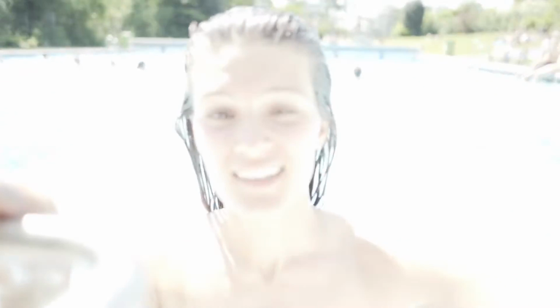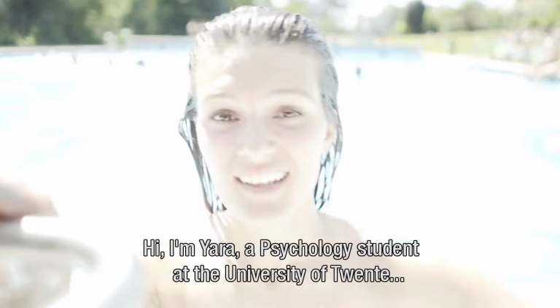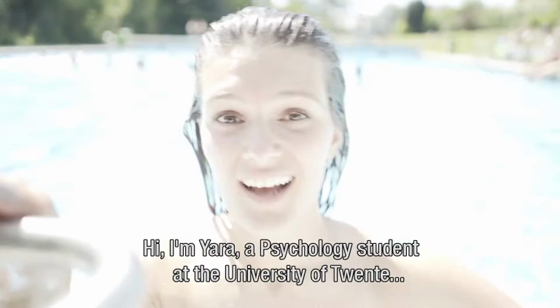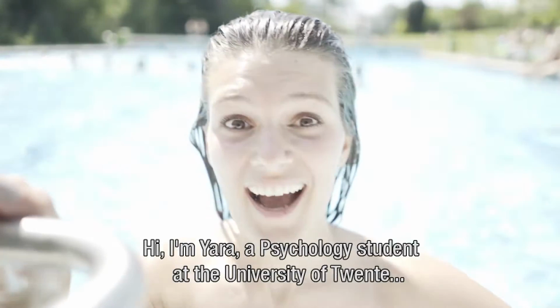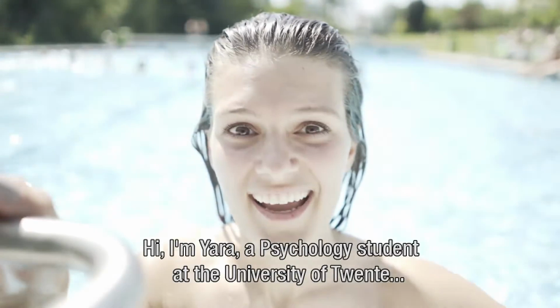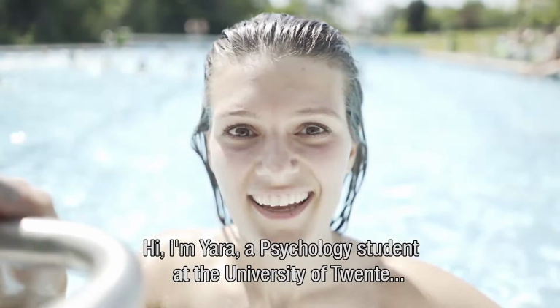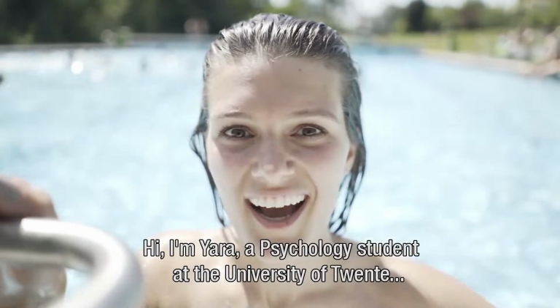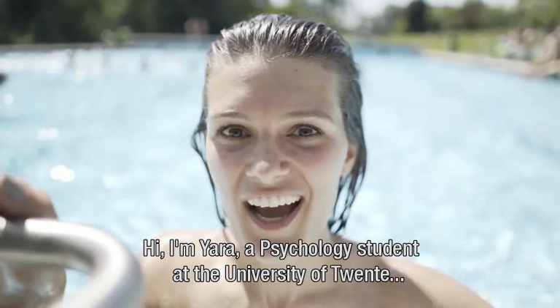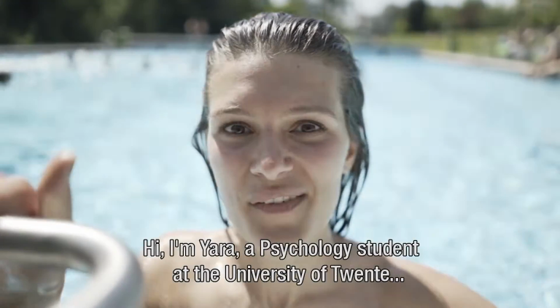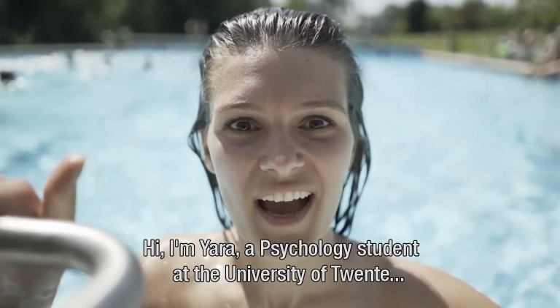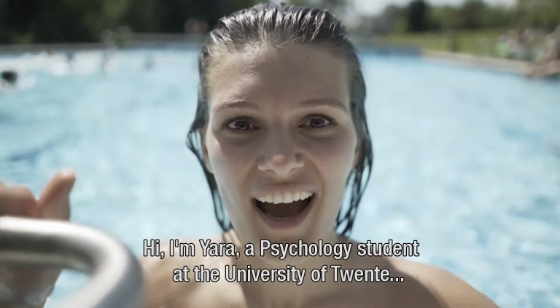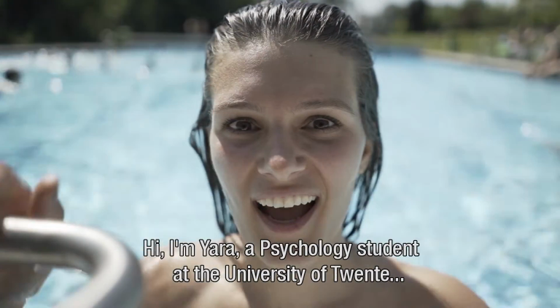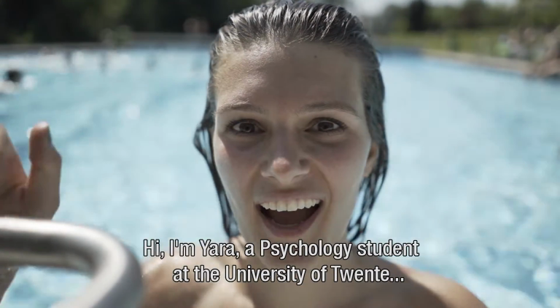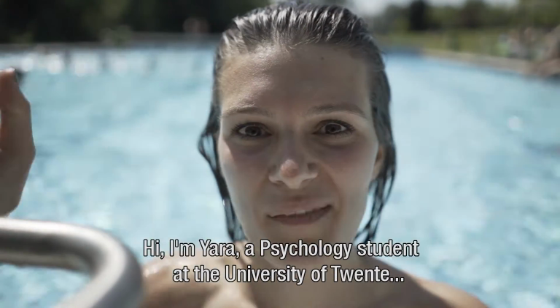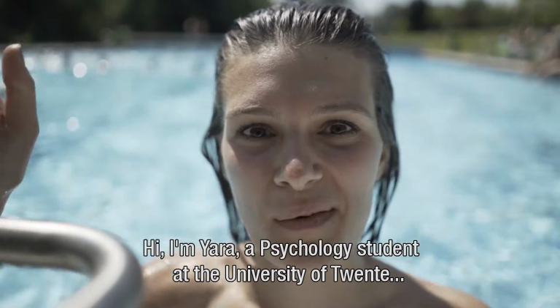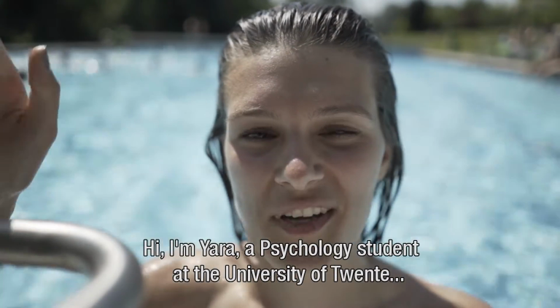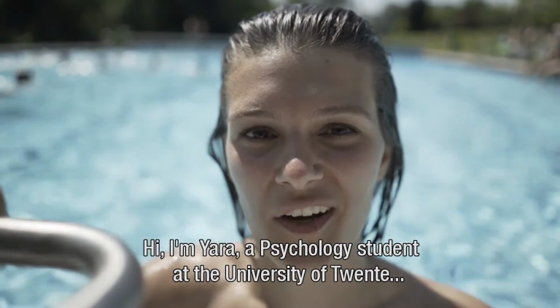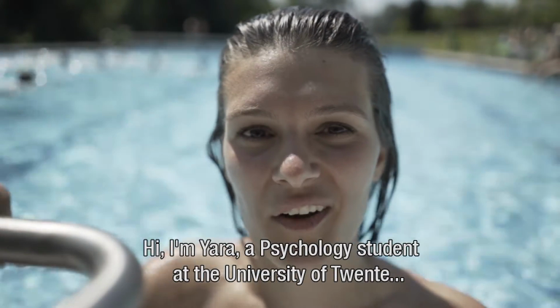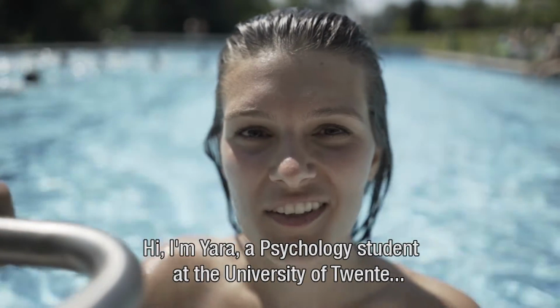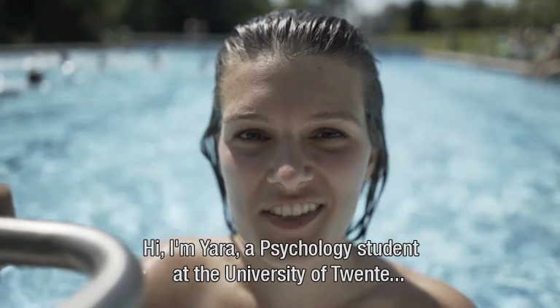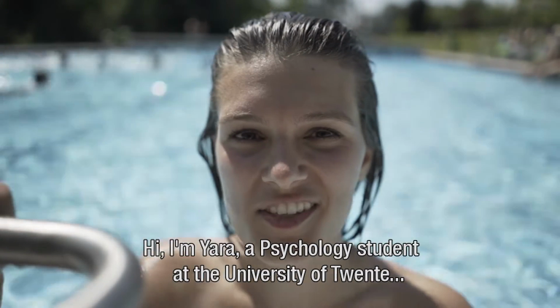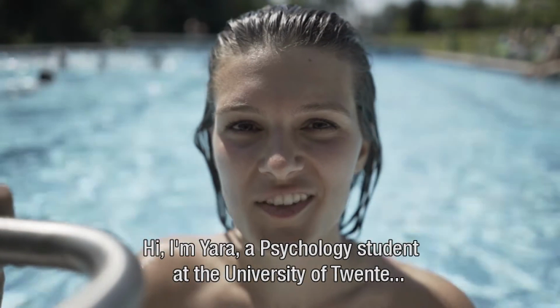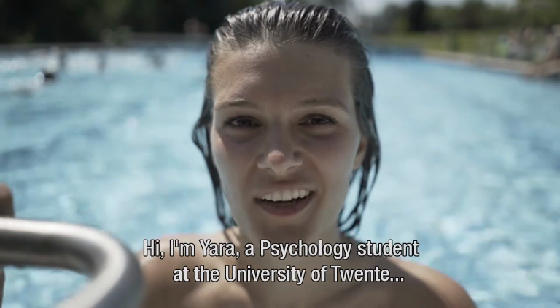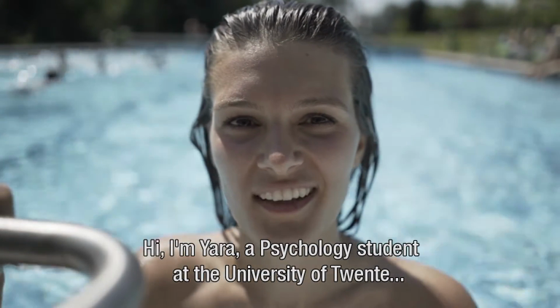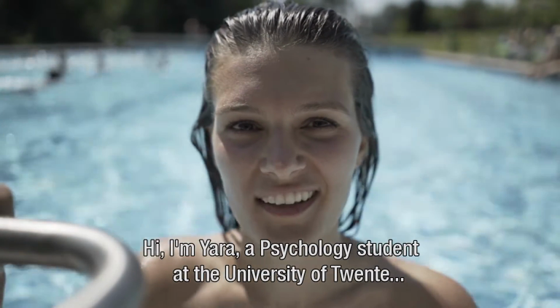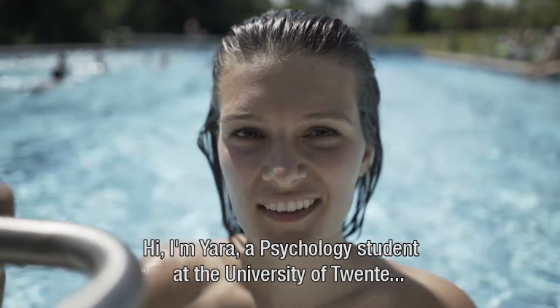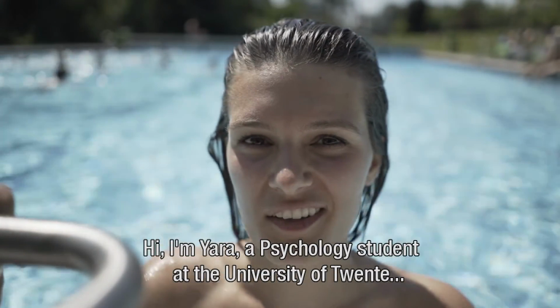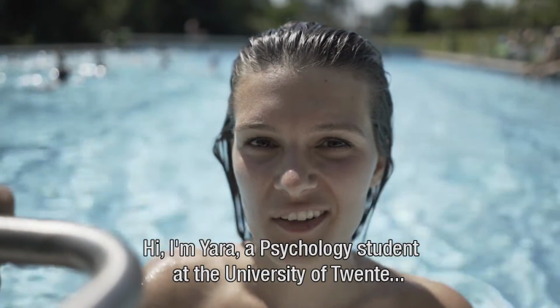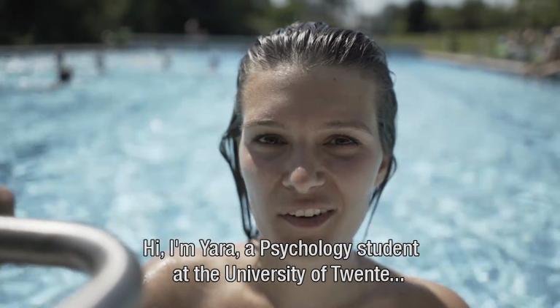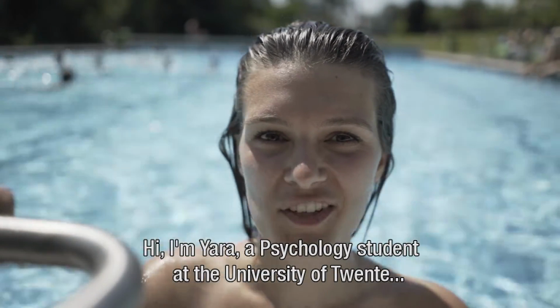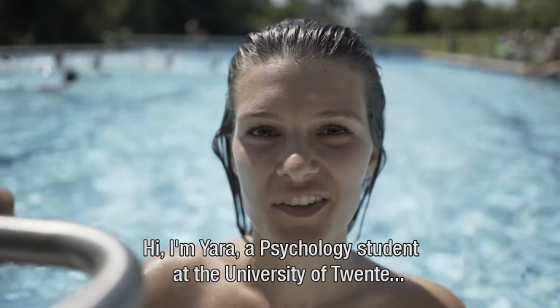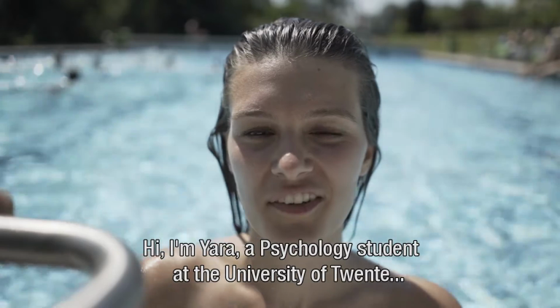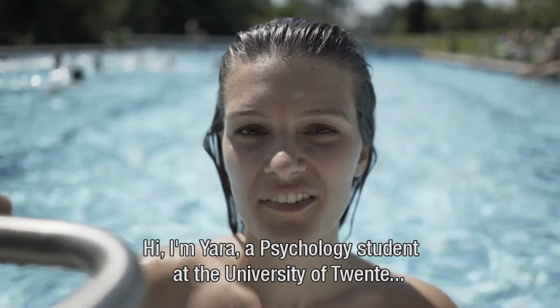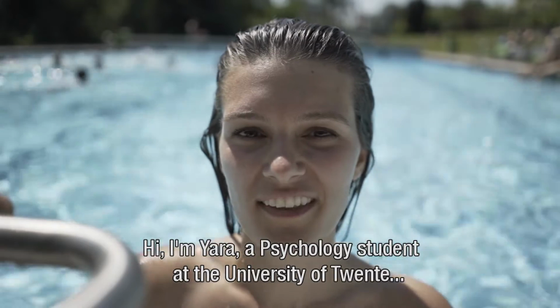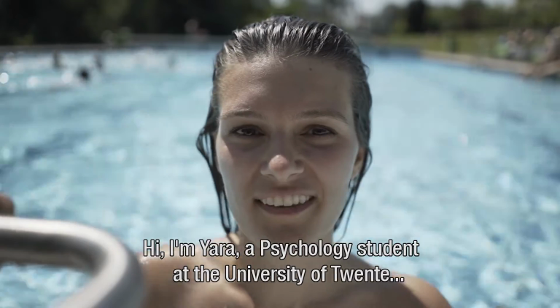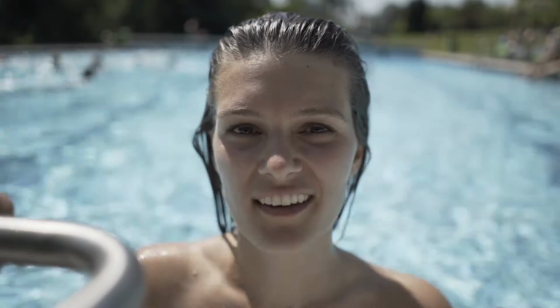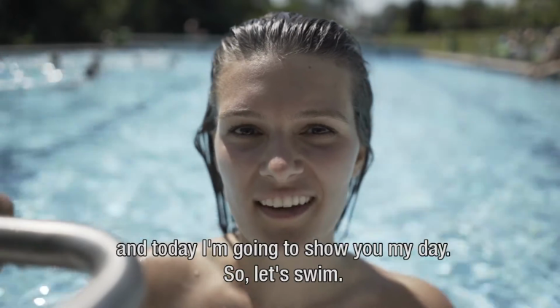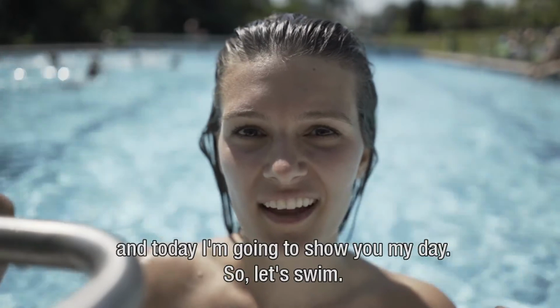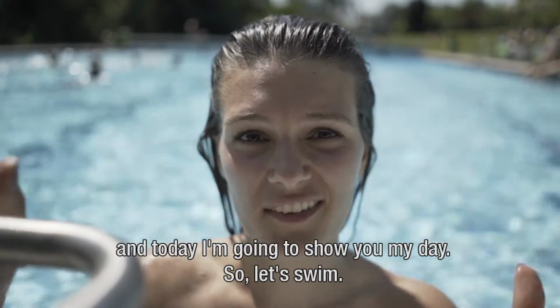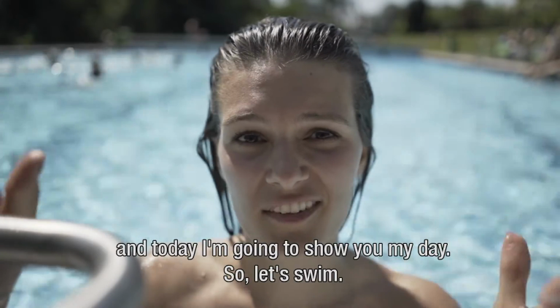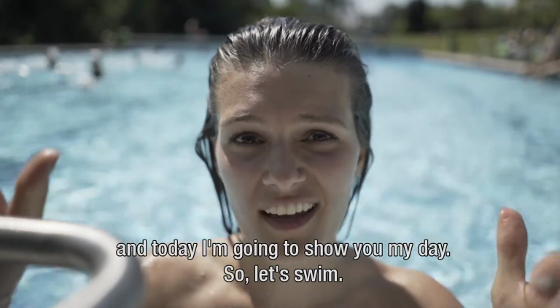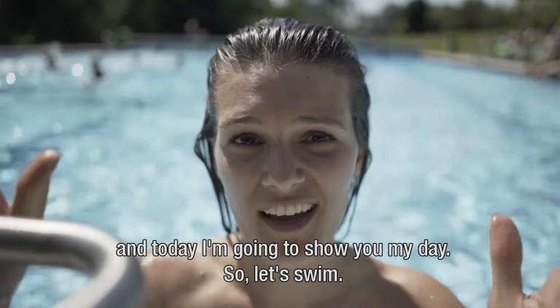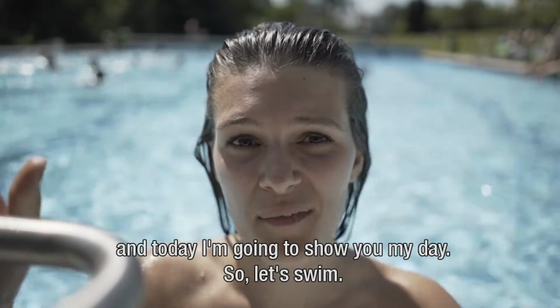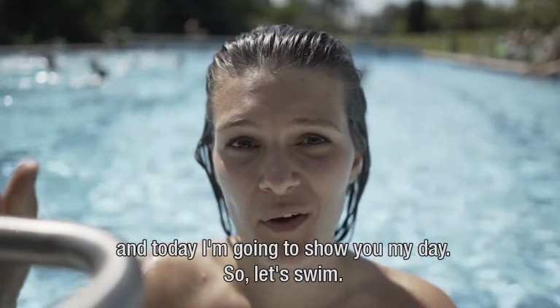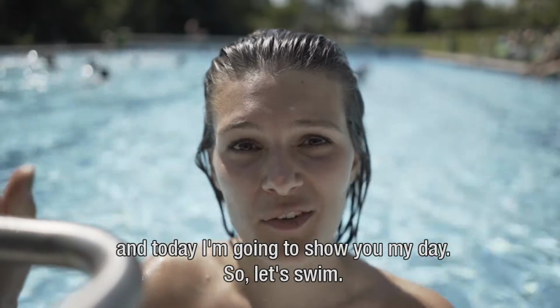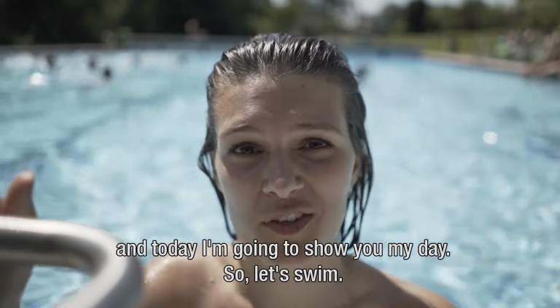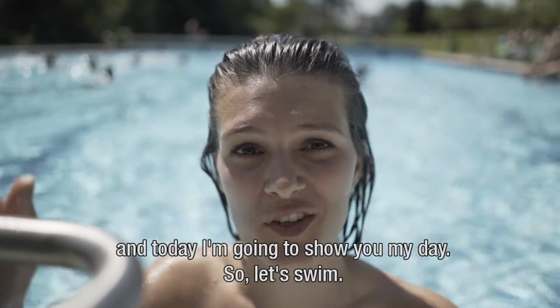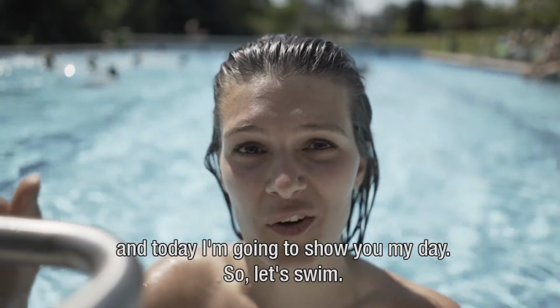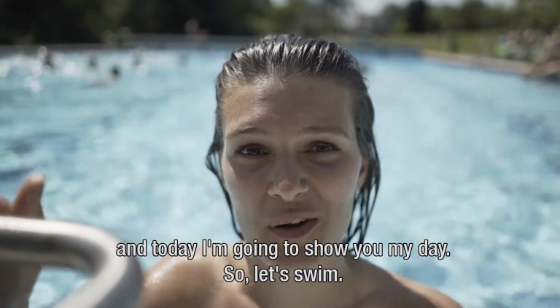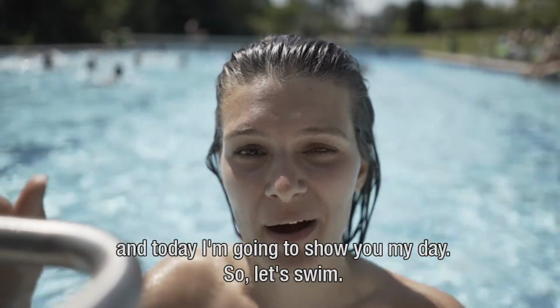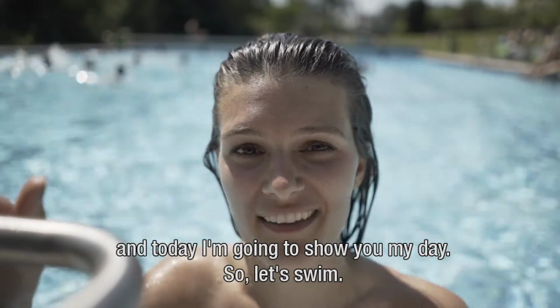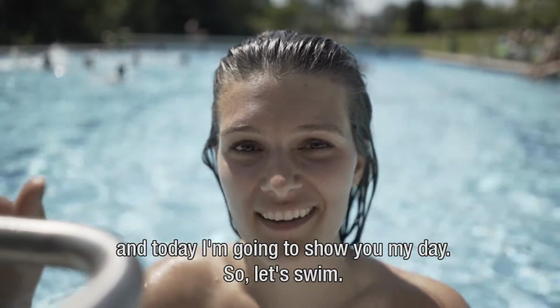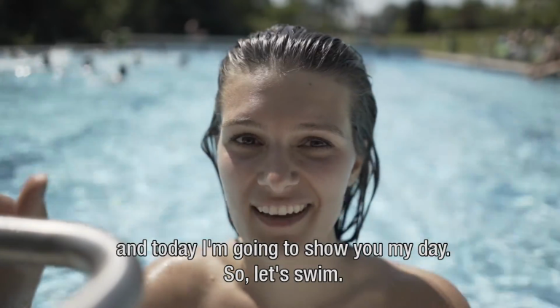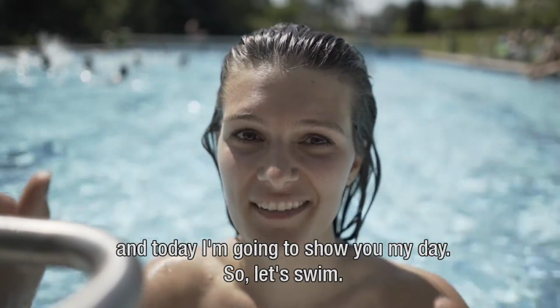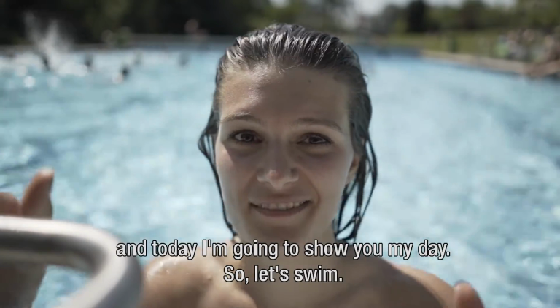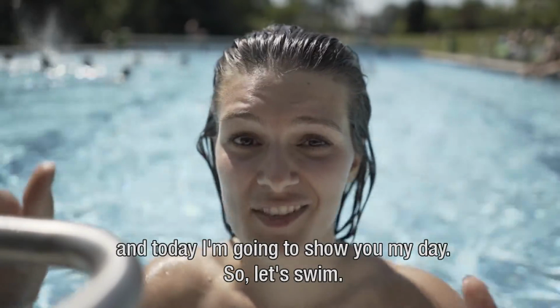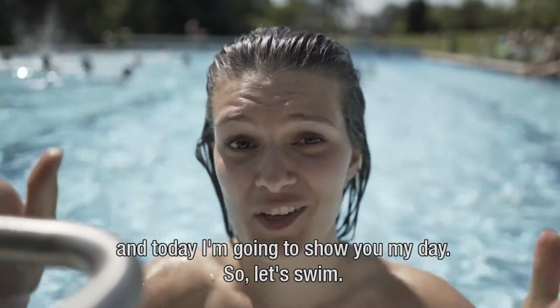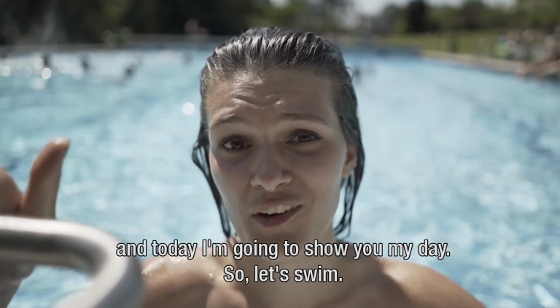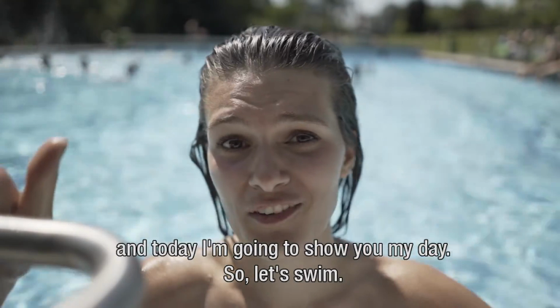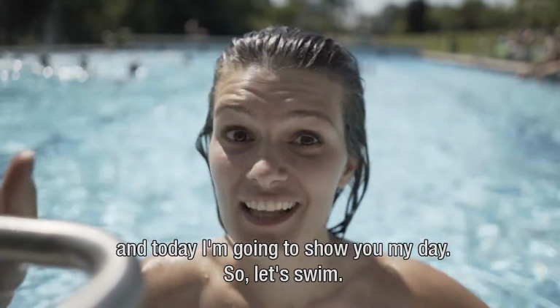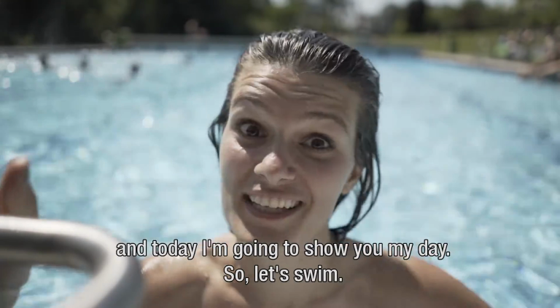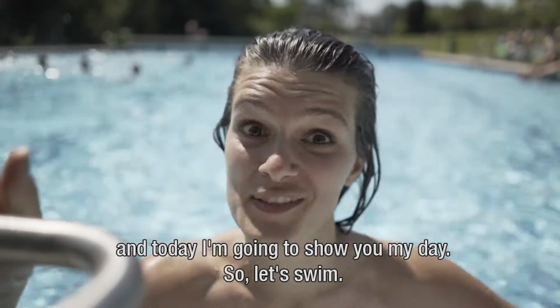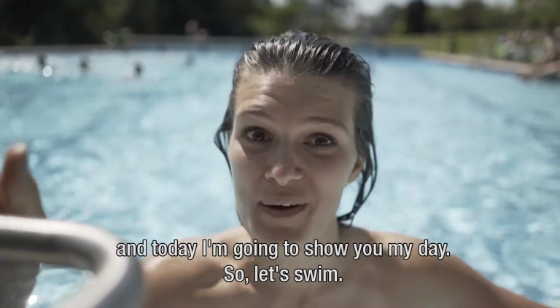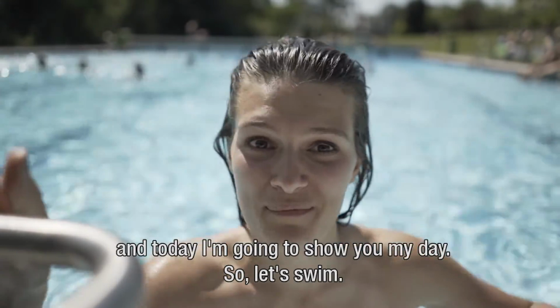Hi, I'm Yara. I'm a psychology student at the University of Twente and today I'm going to show you my day. So let's go!